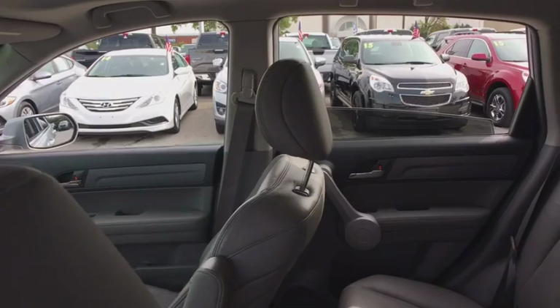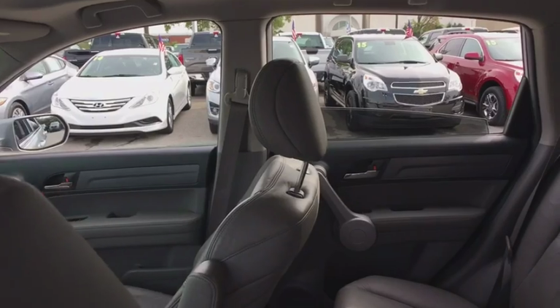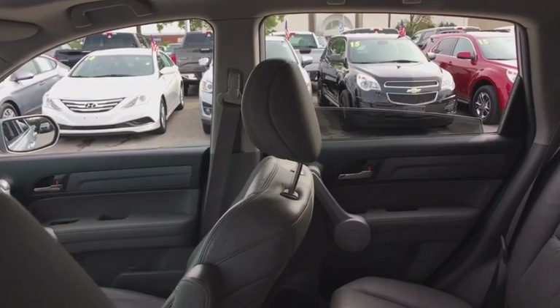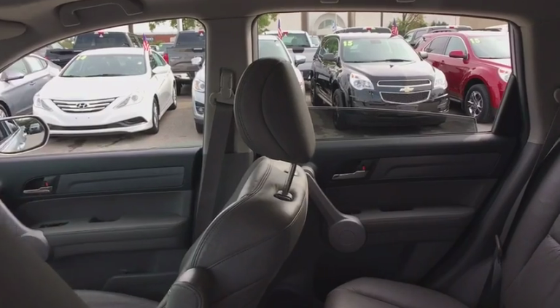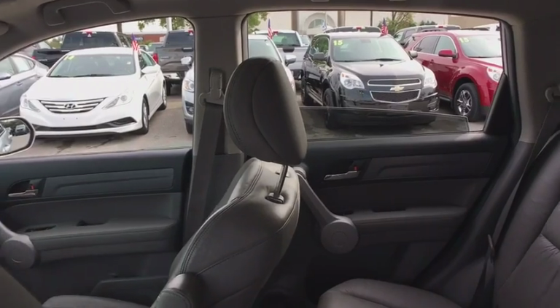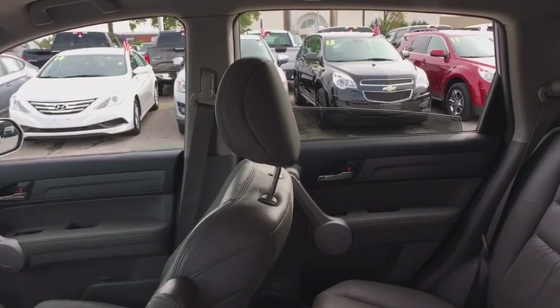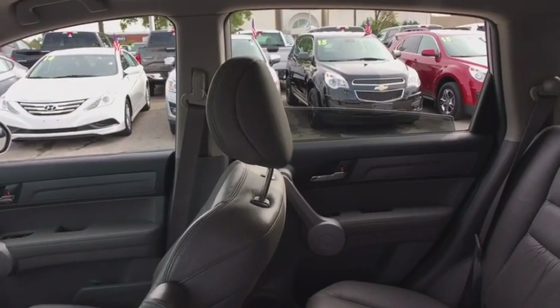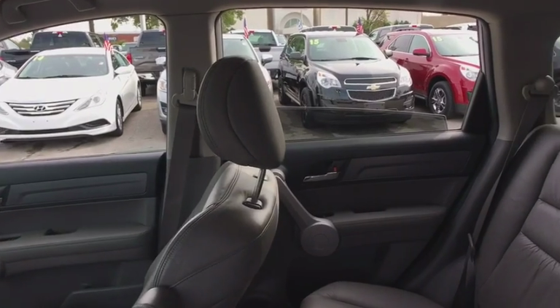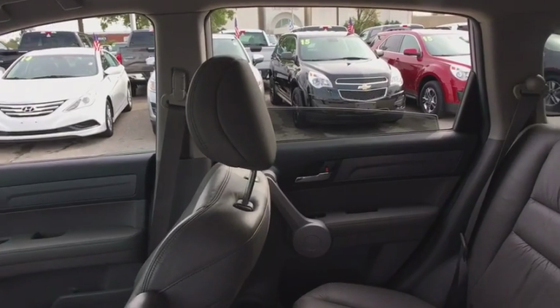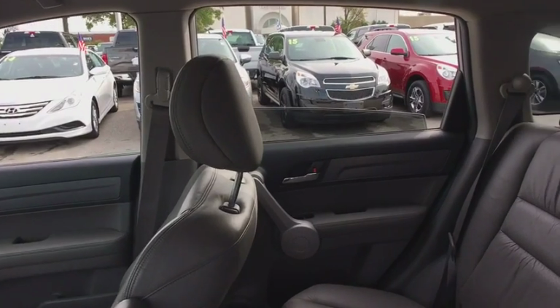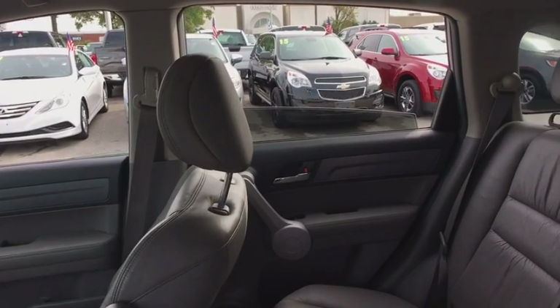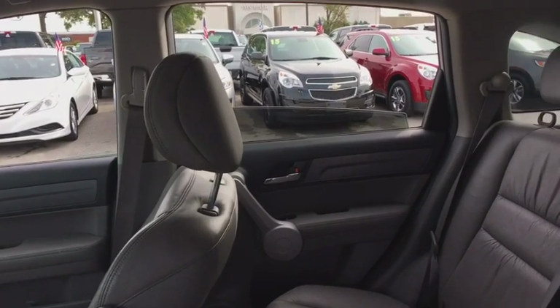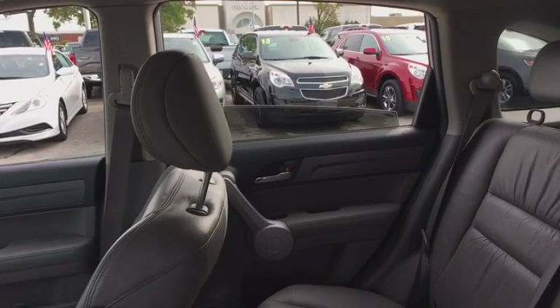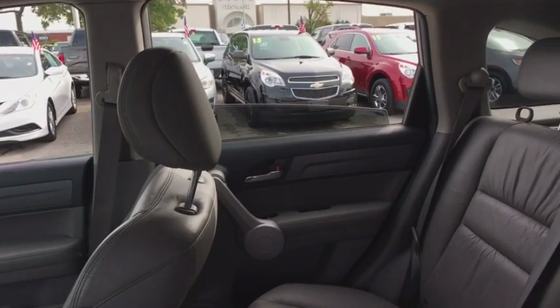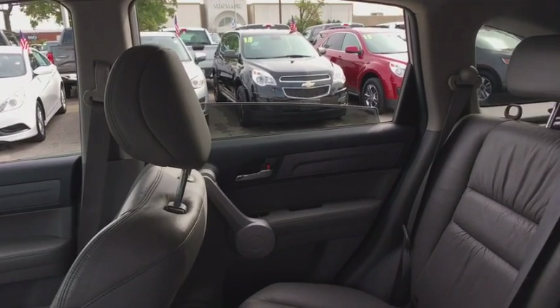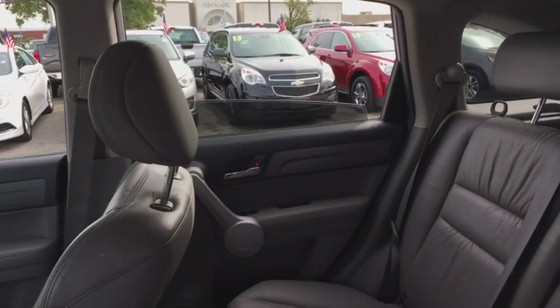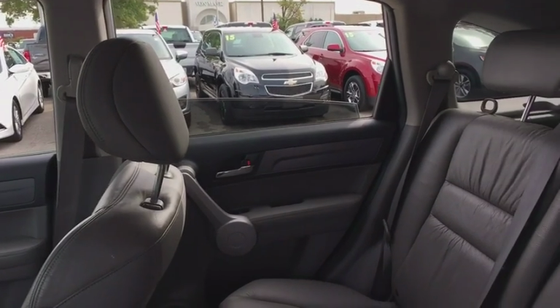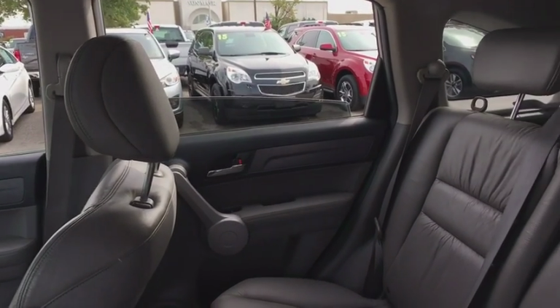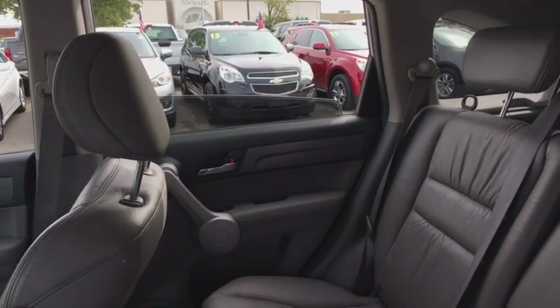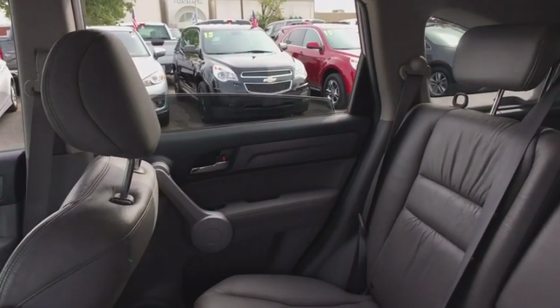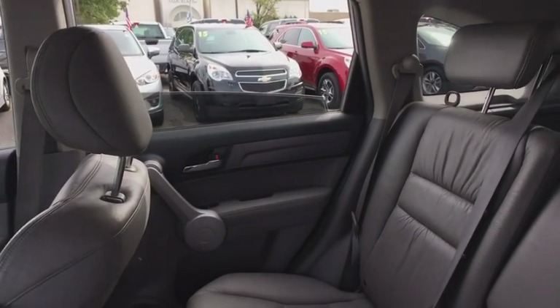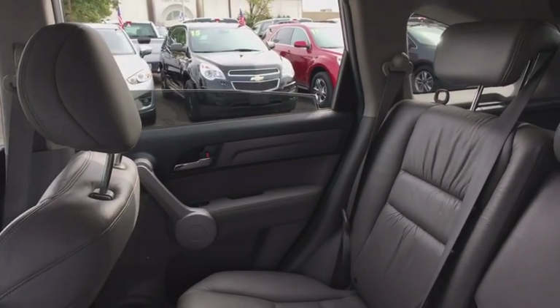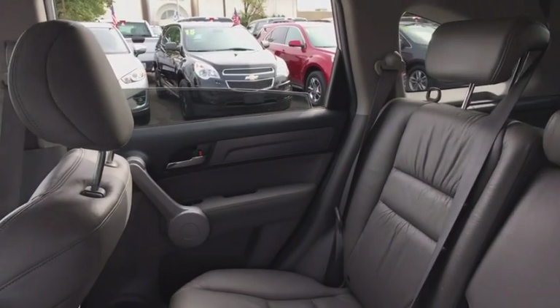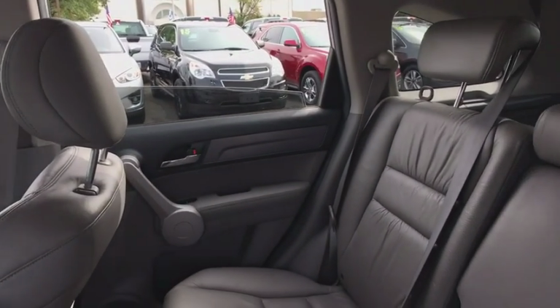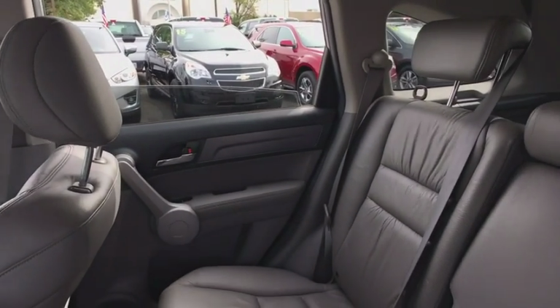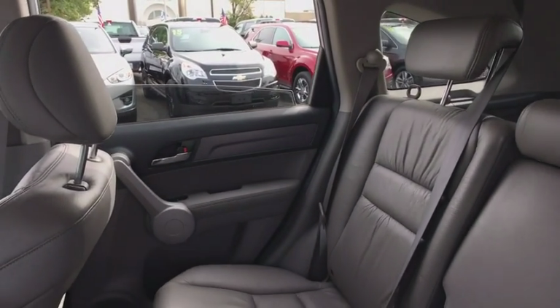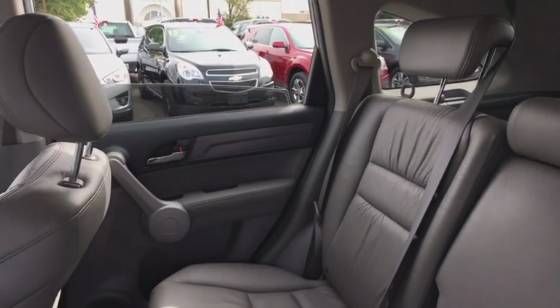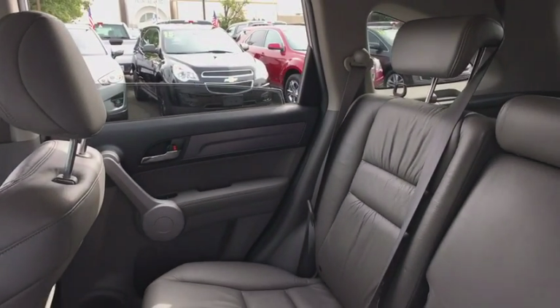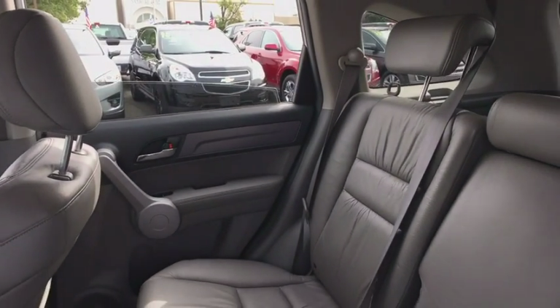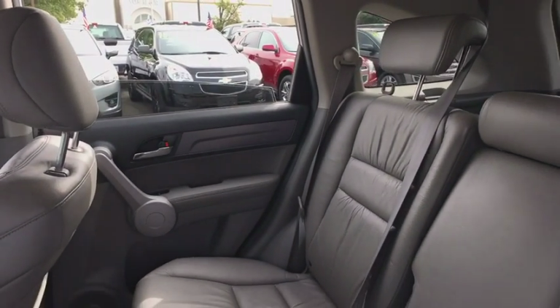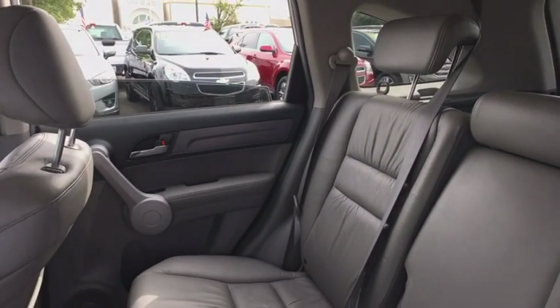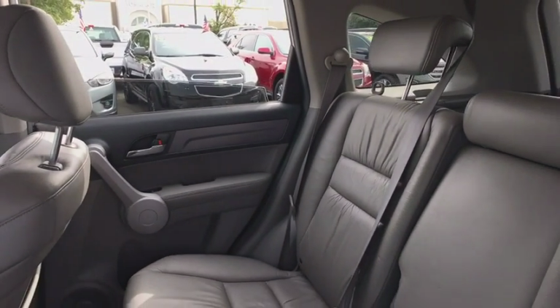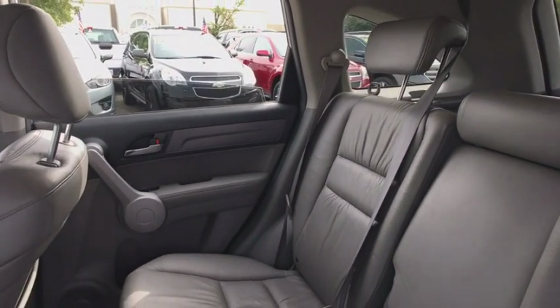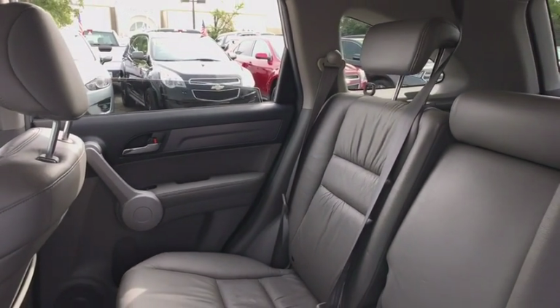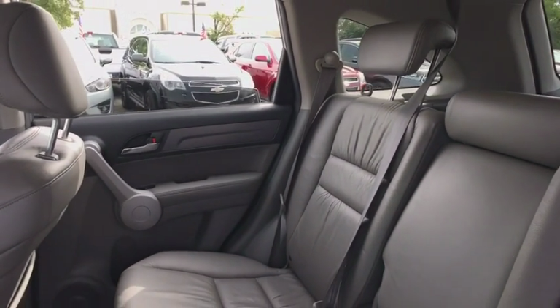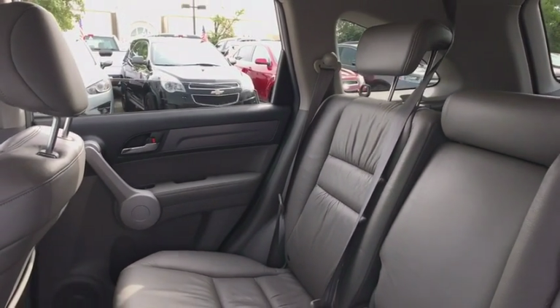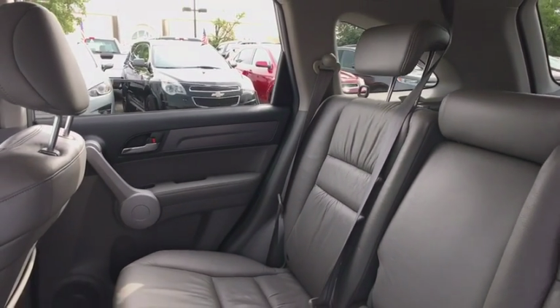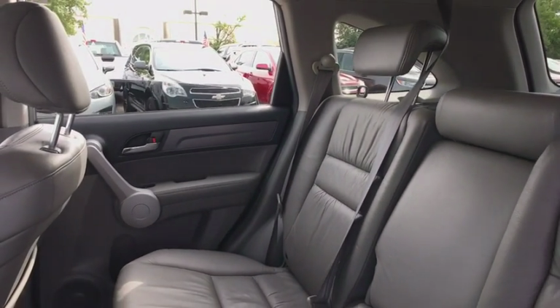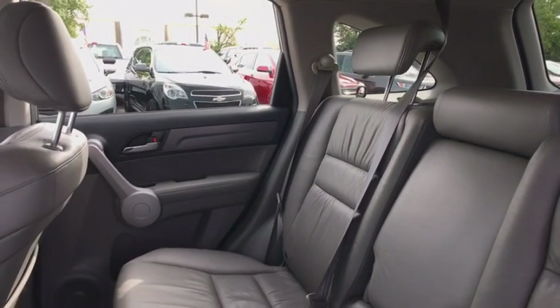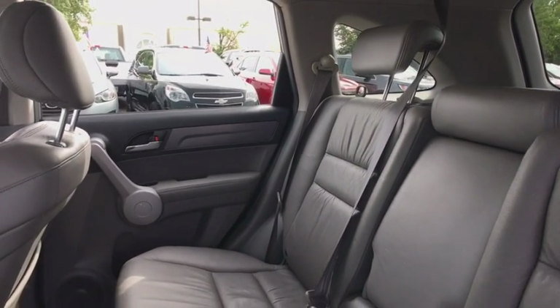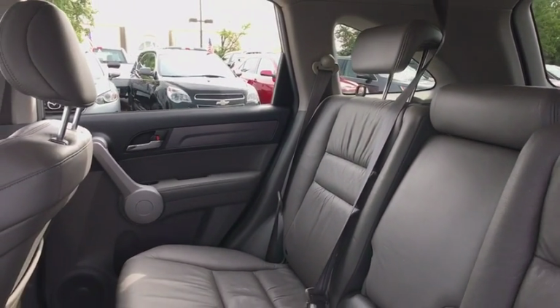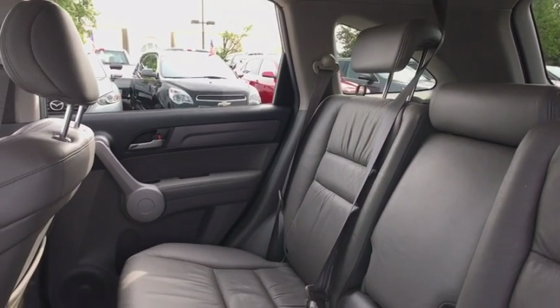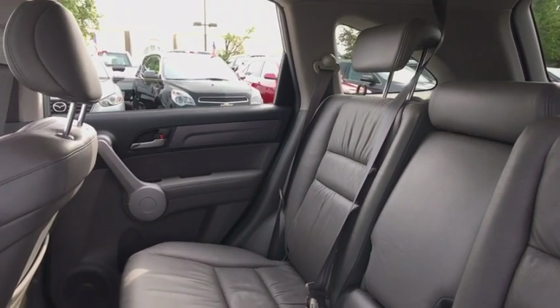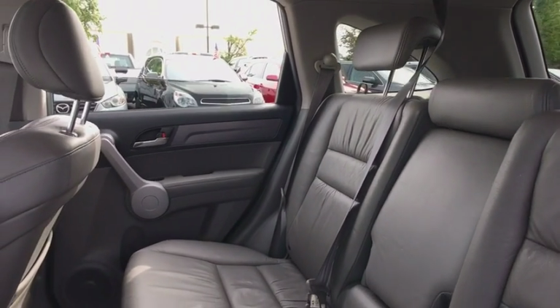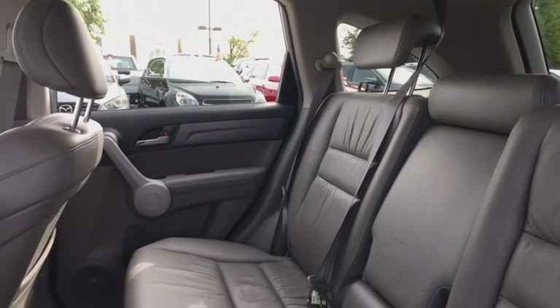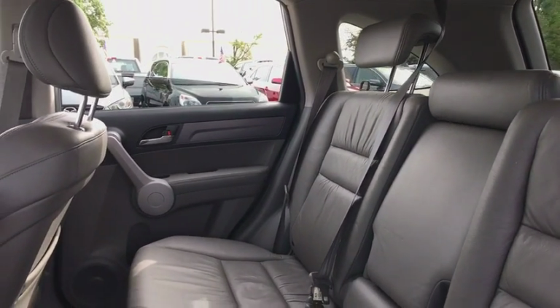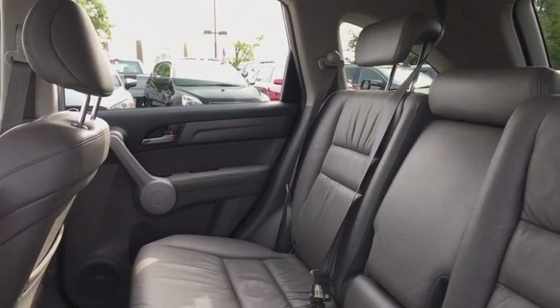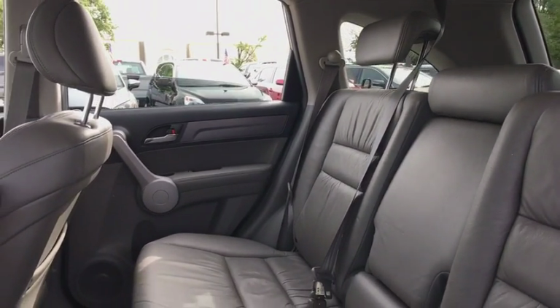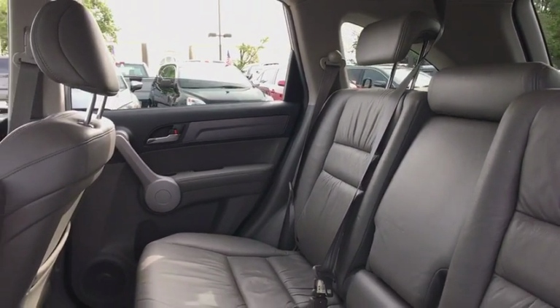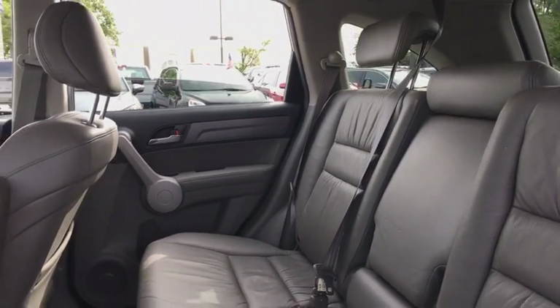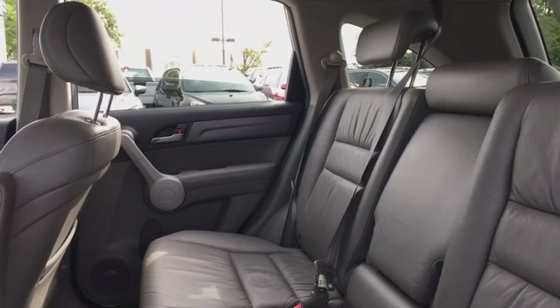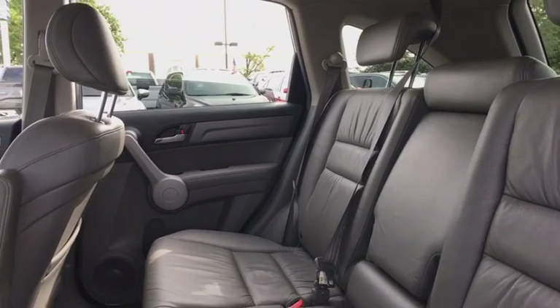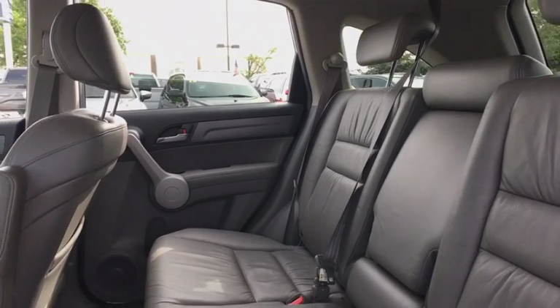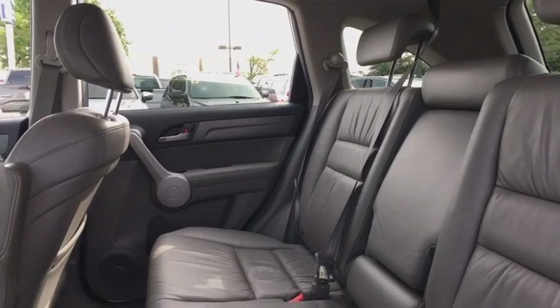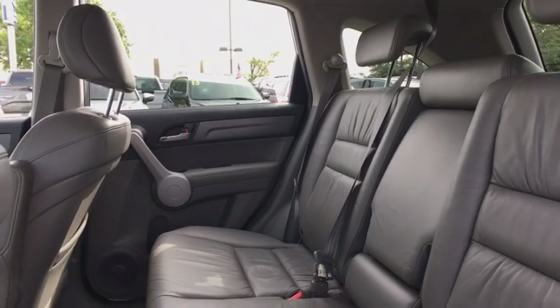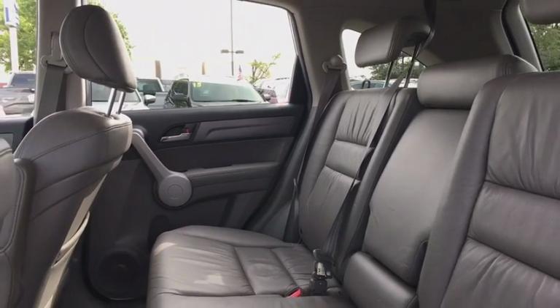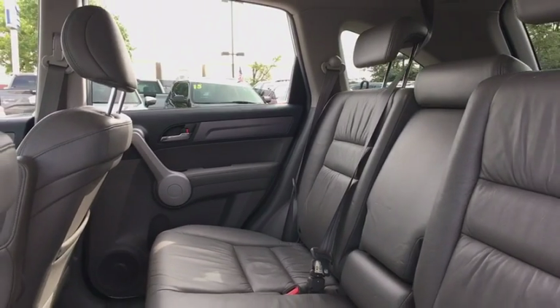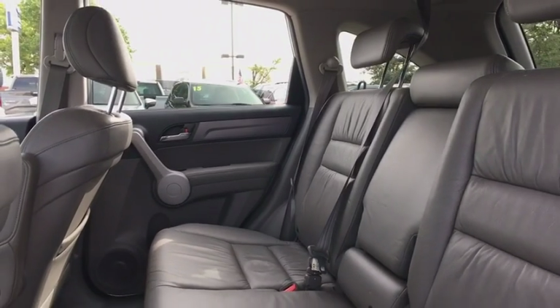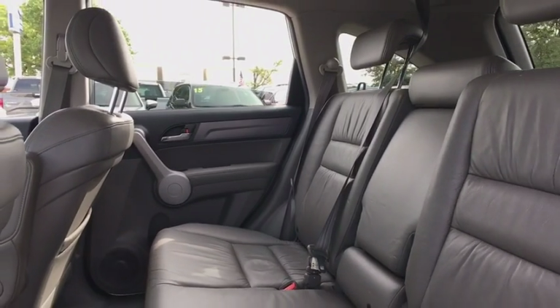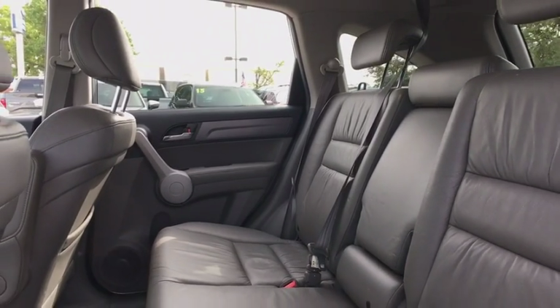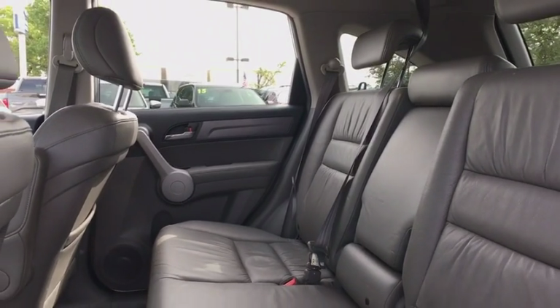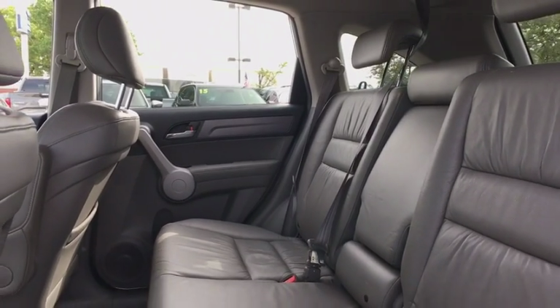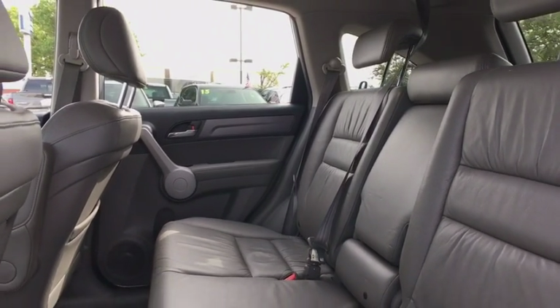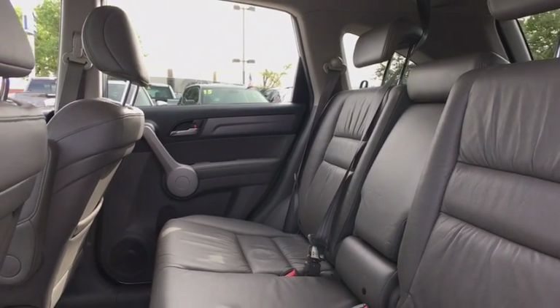Heated front seats, panic alarm, power moonroof, overhead console, remote keyless entry, leather seats.